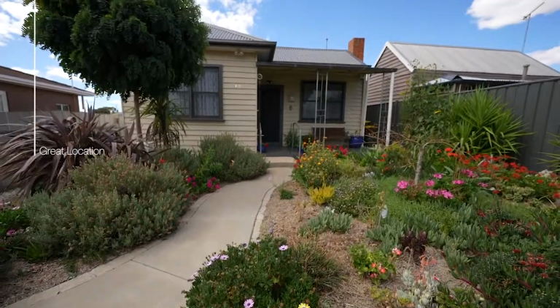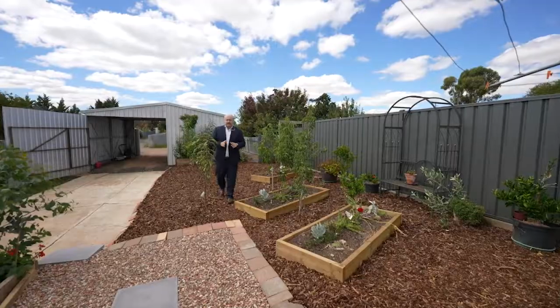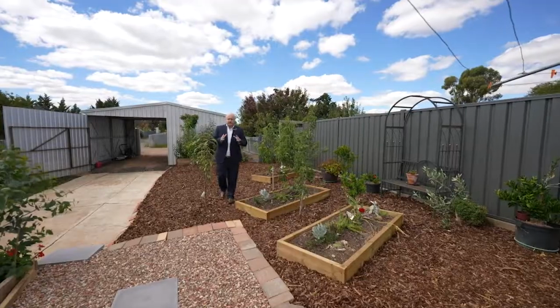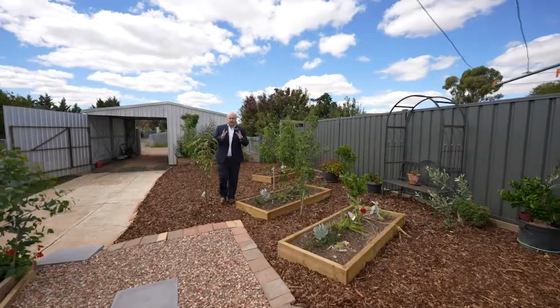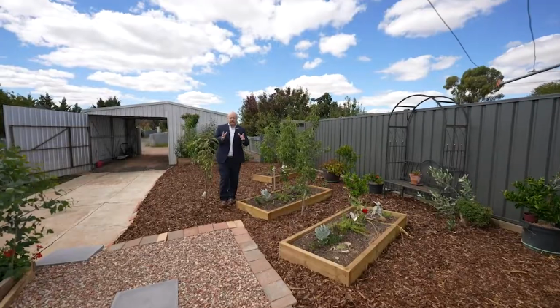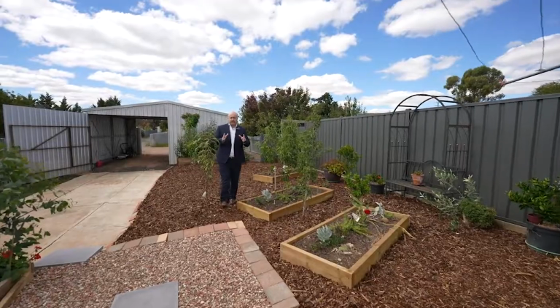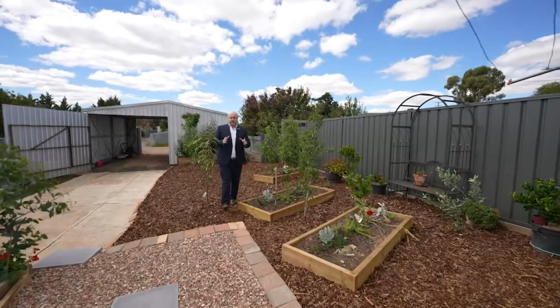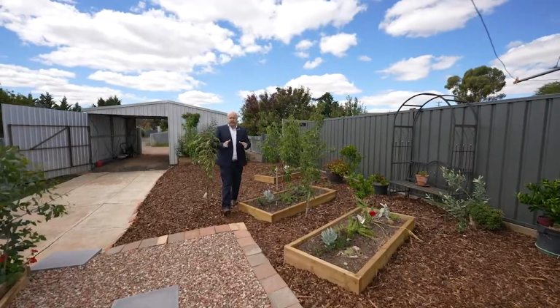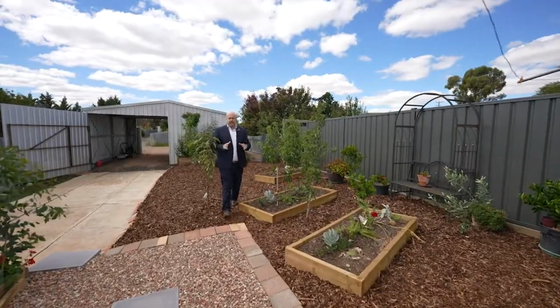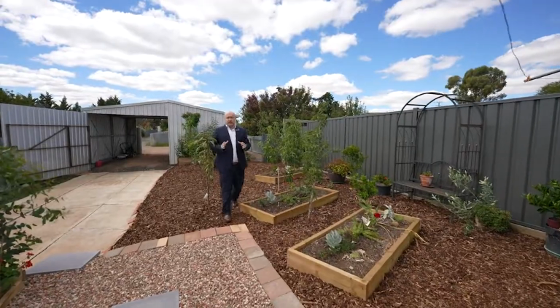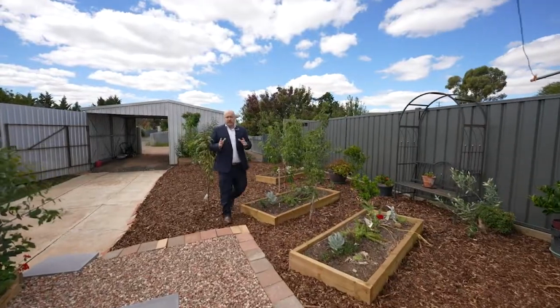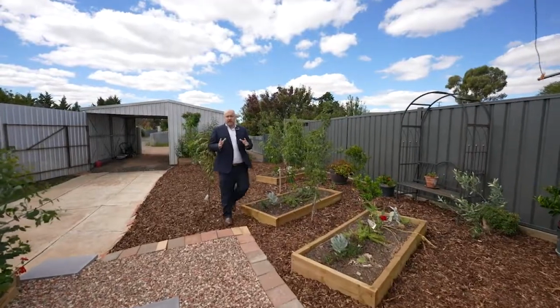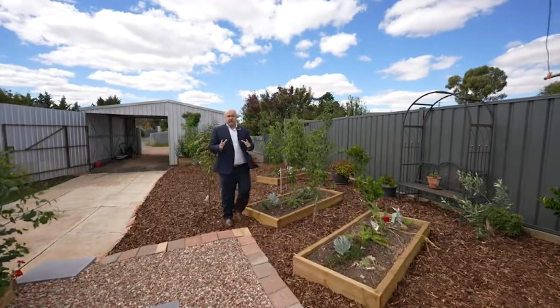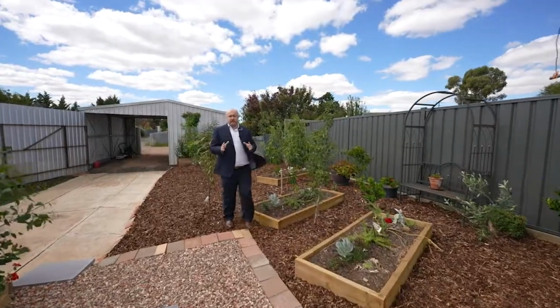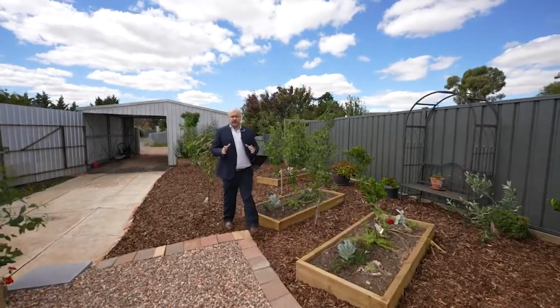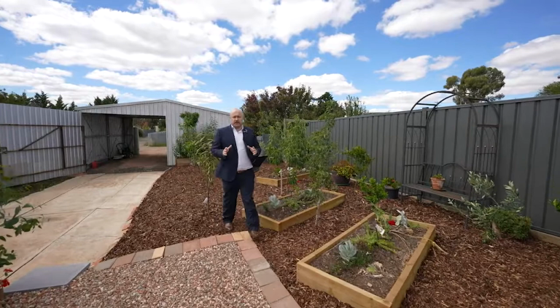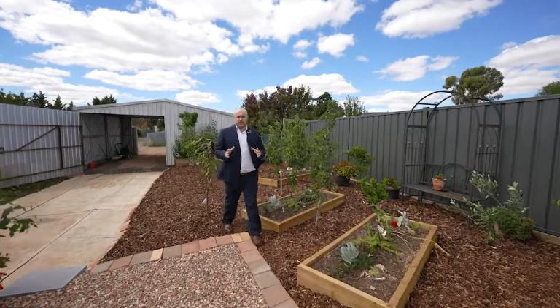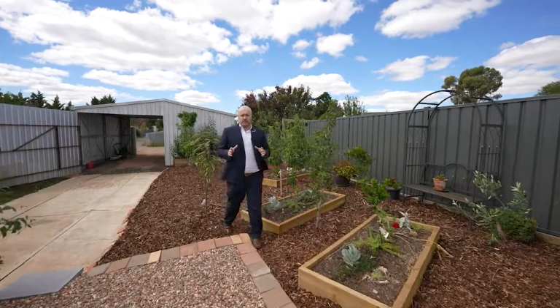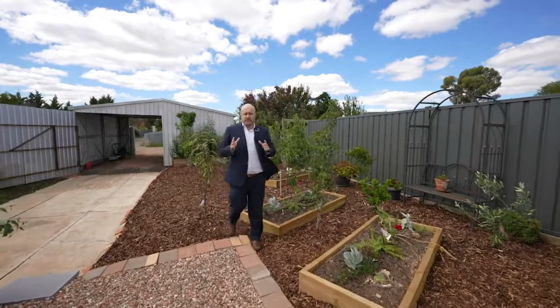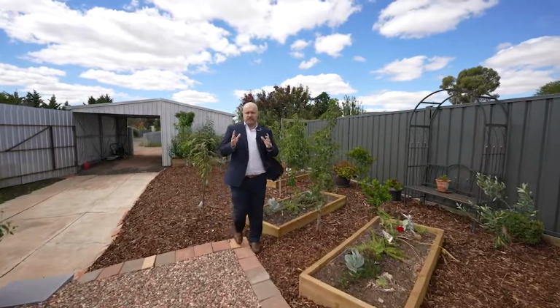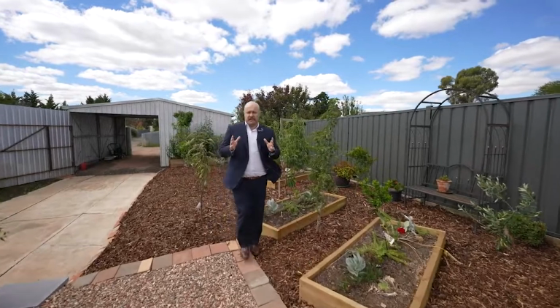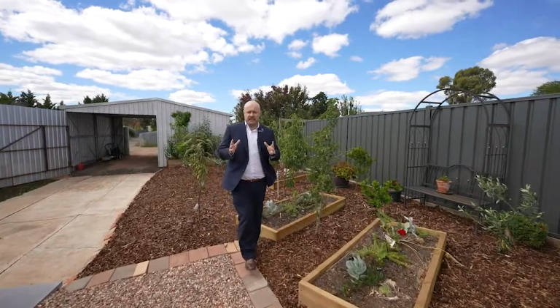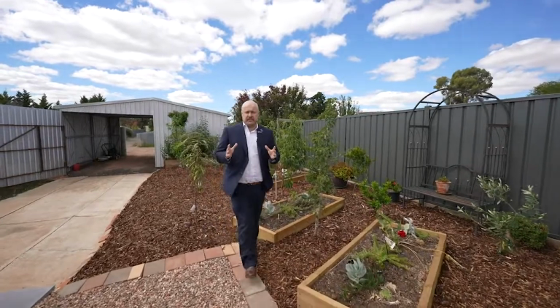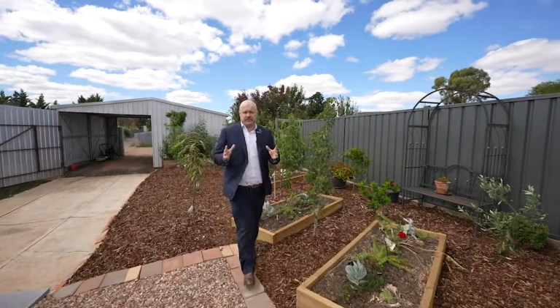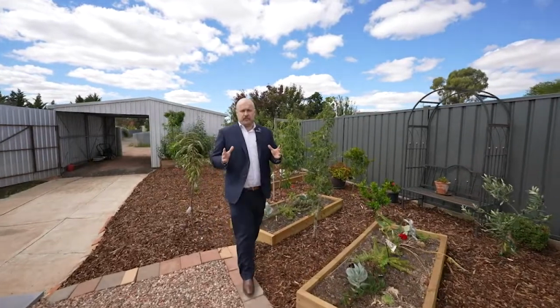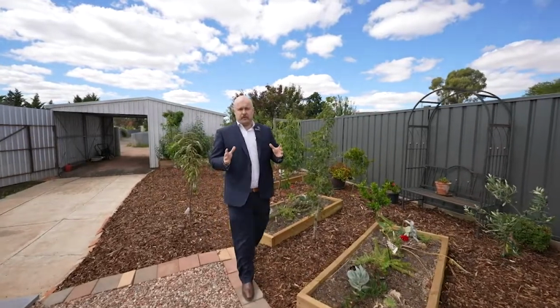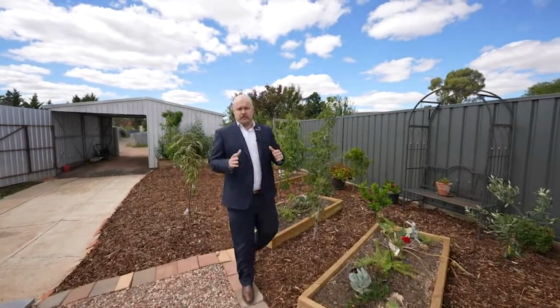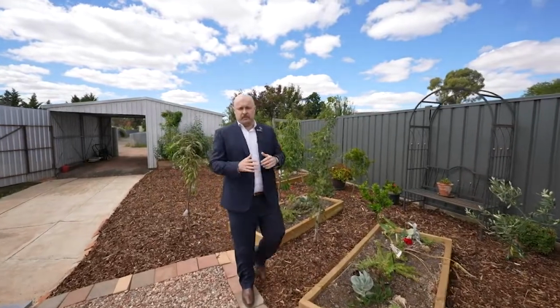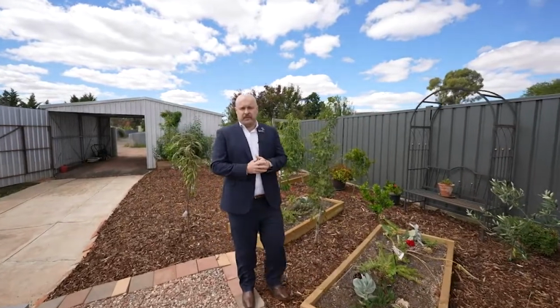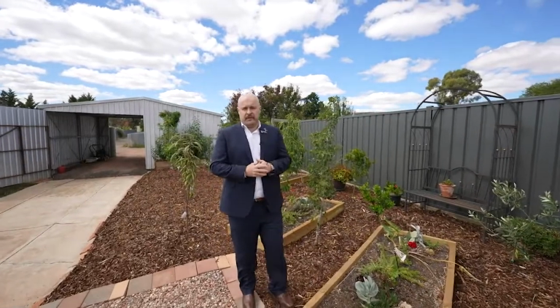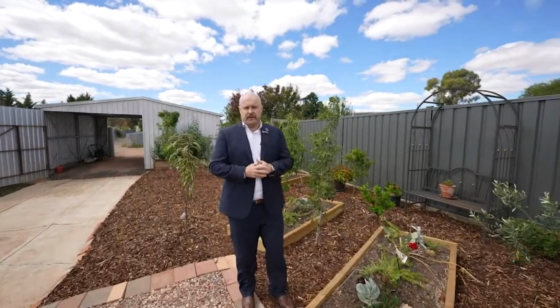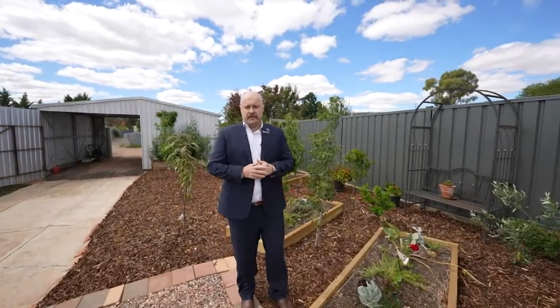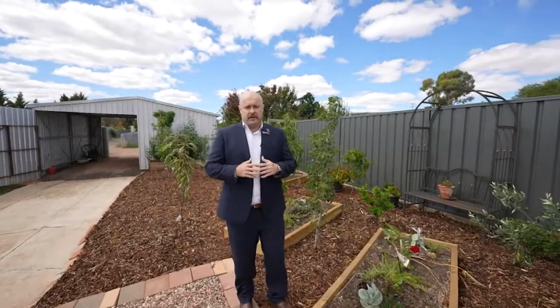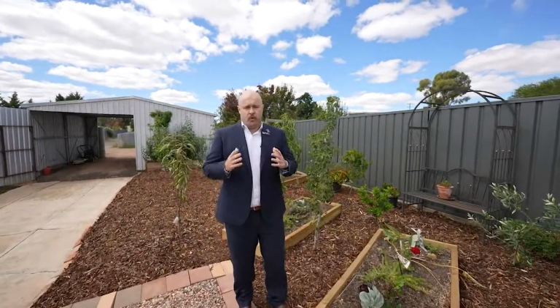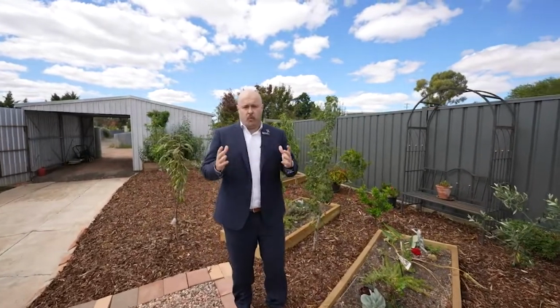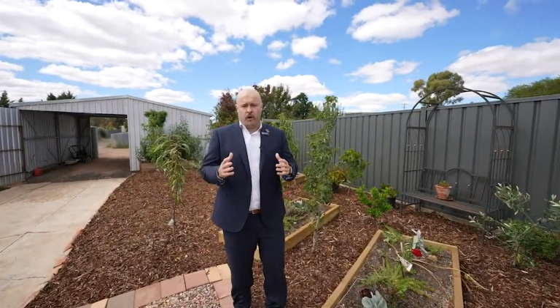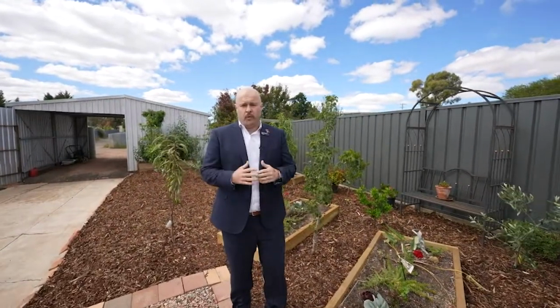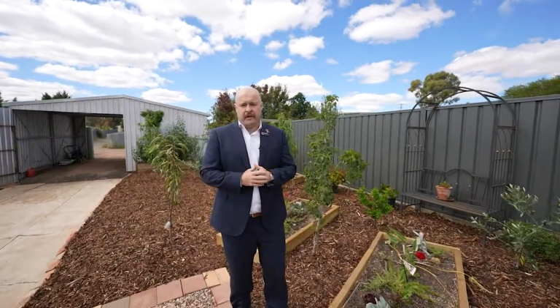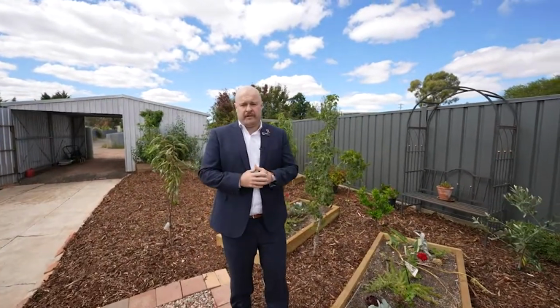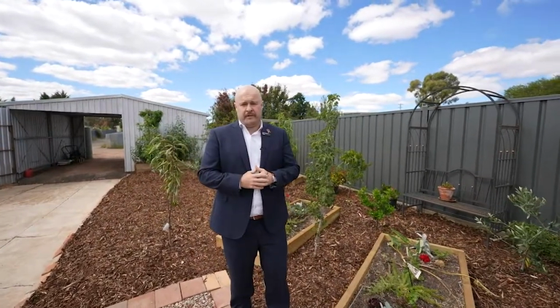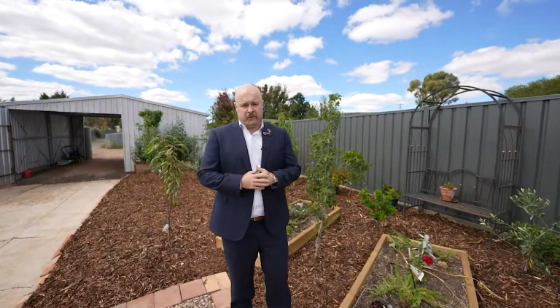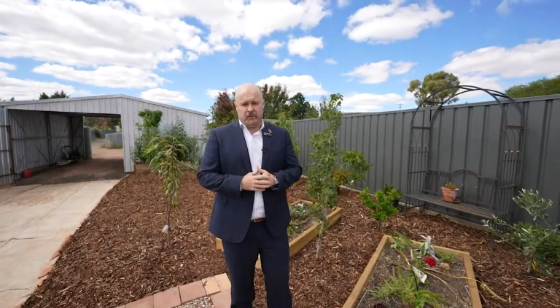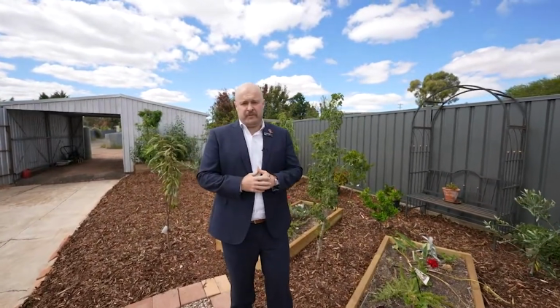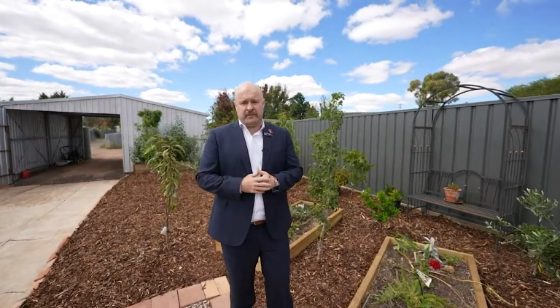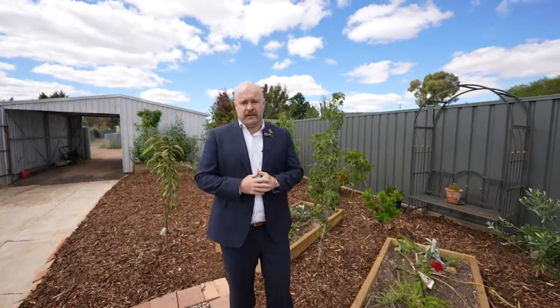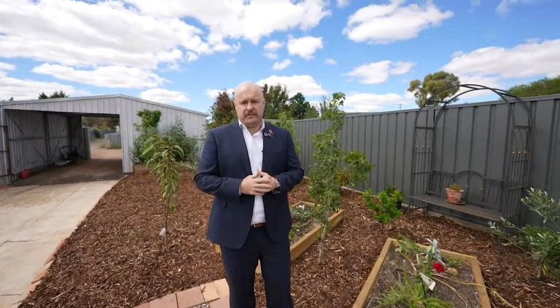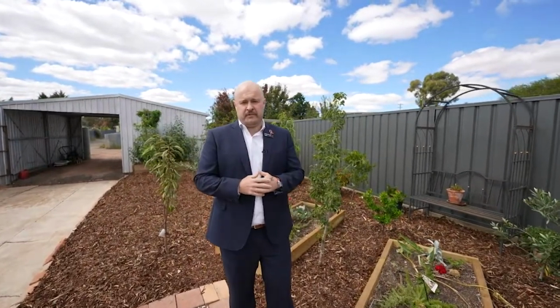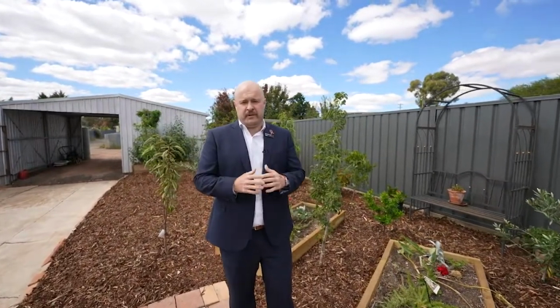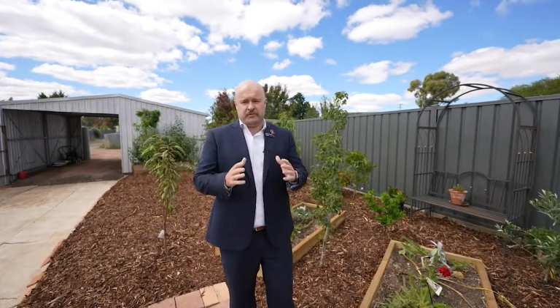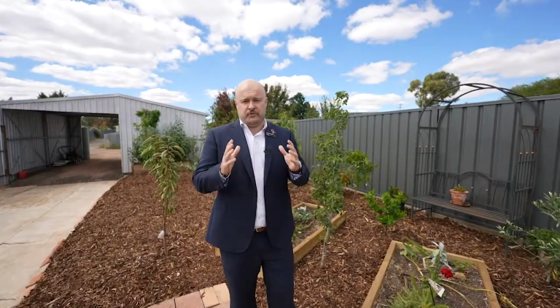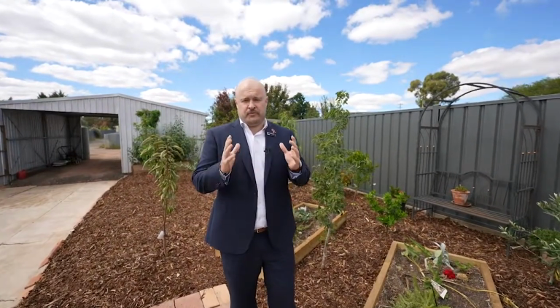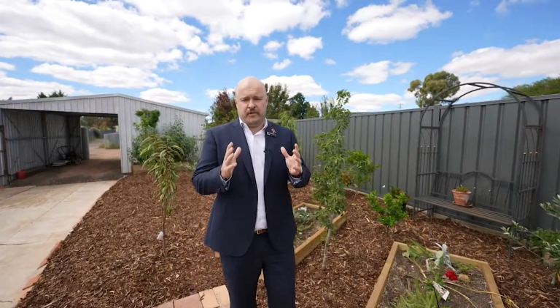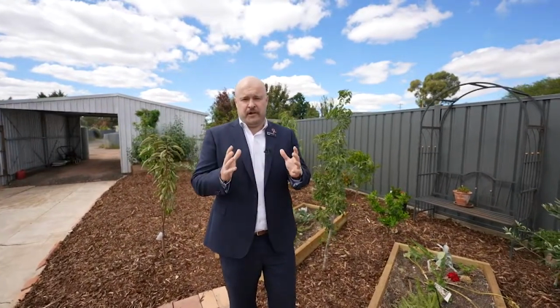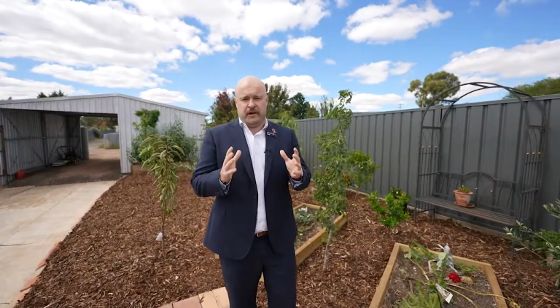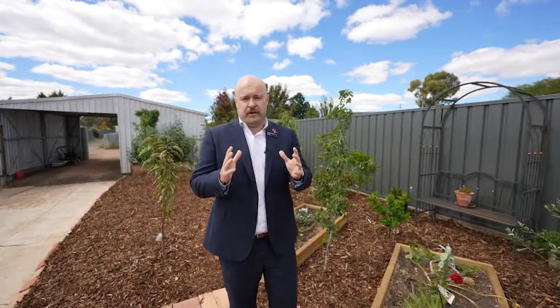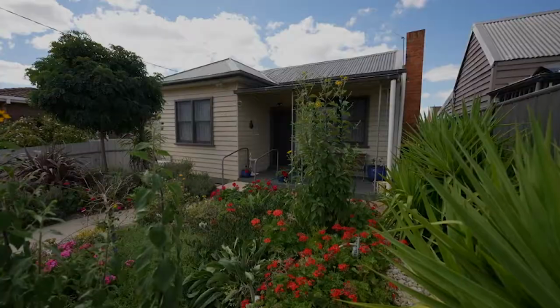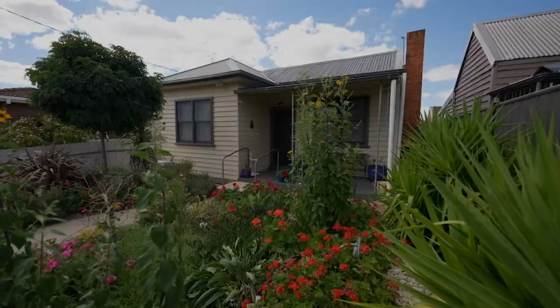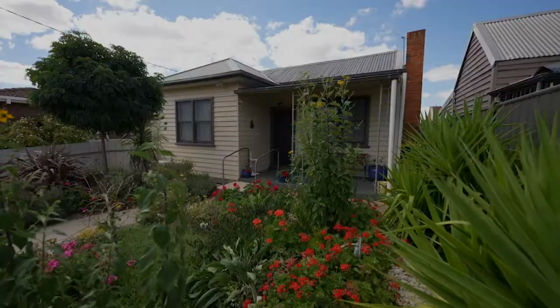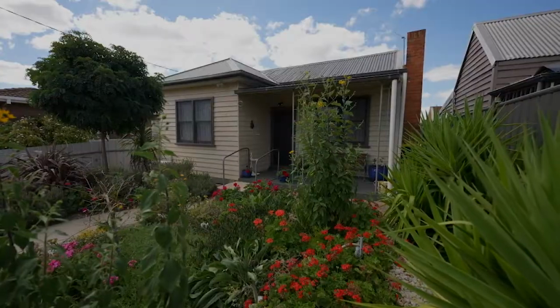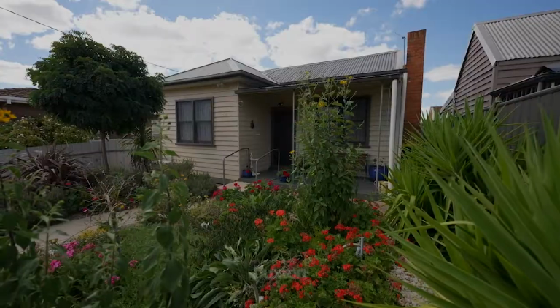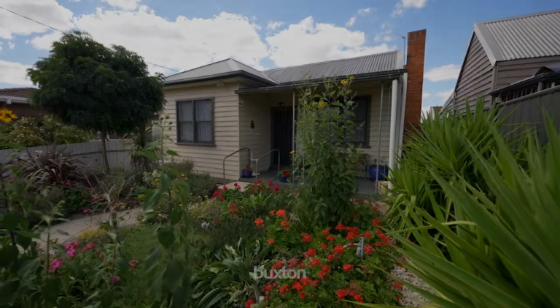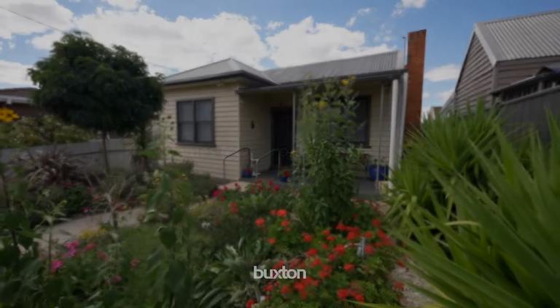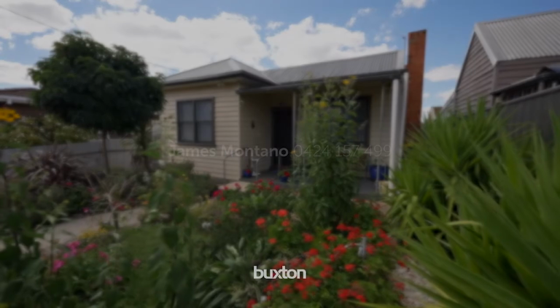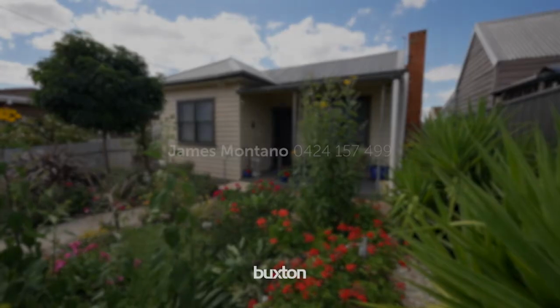So if you're after that low maintenance home with nothing to do upon moving in, why wait? Call me today to arrange your very own private inspection.